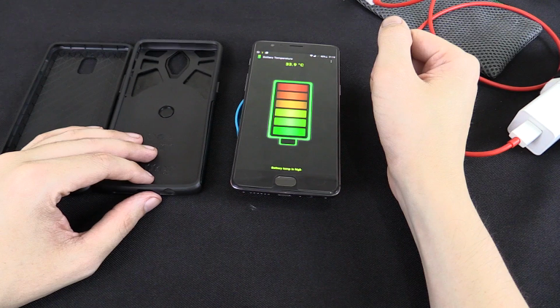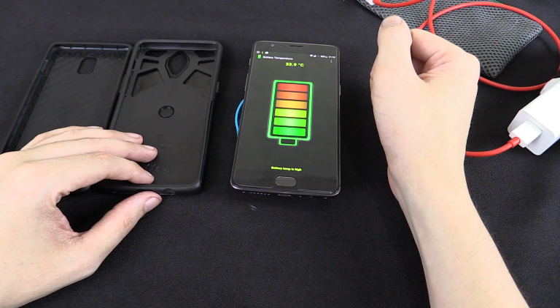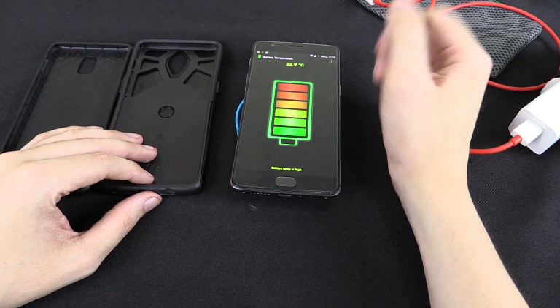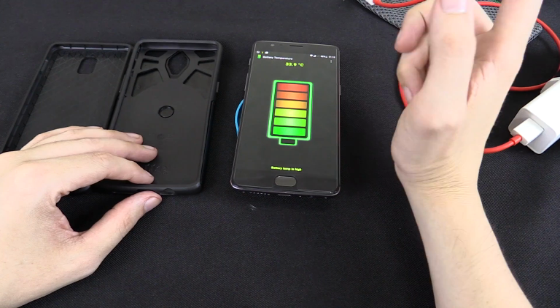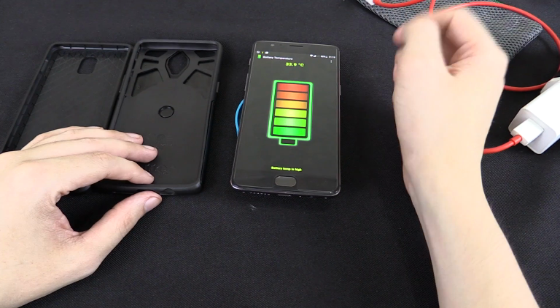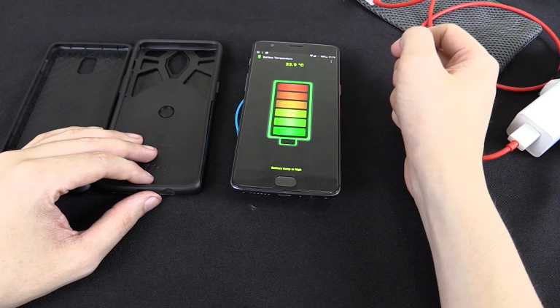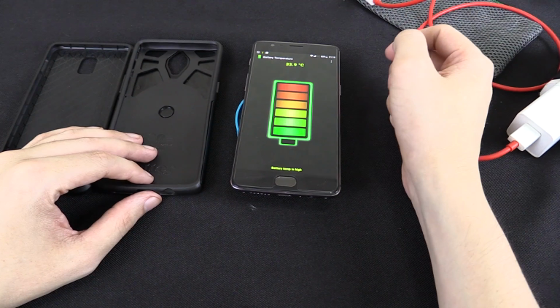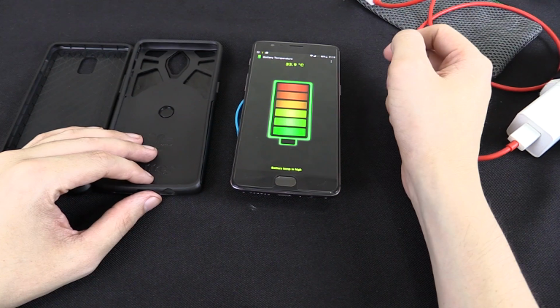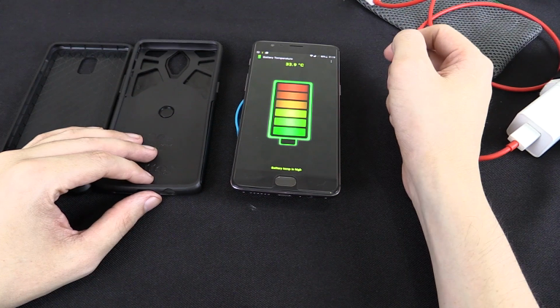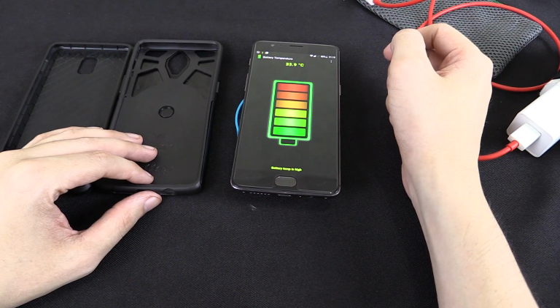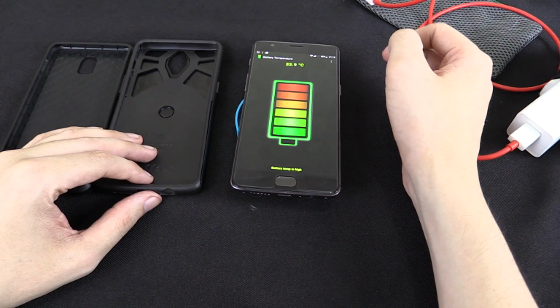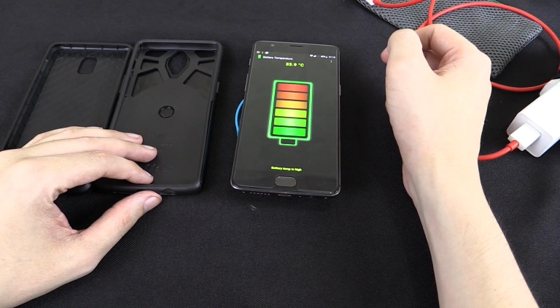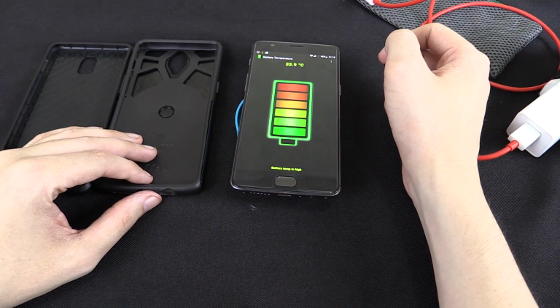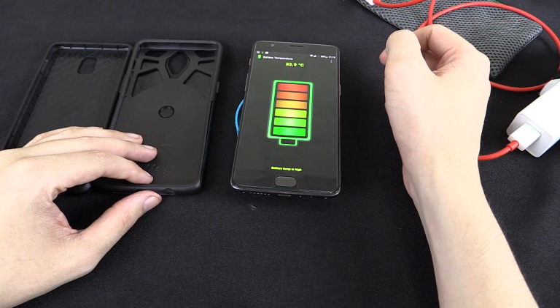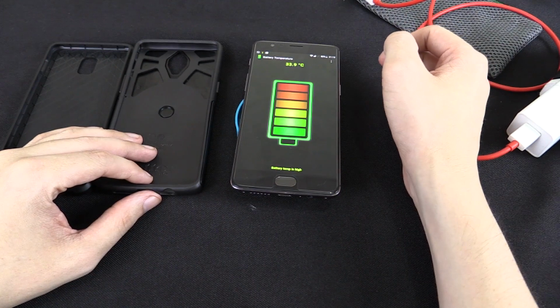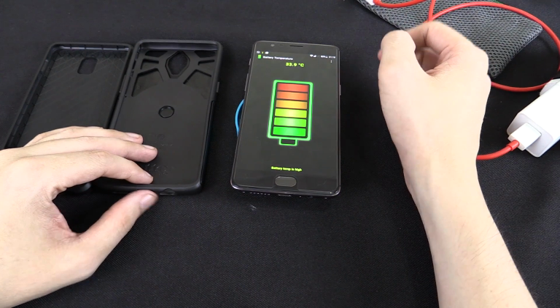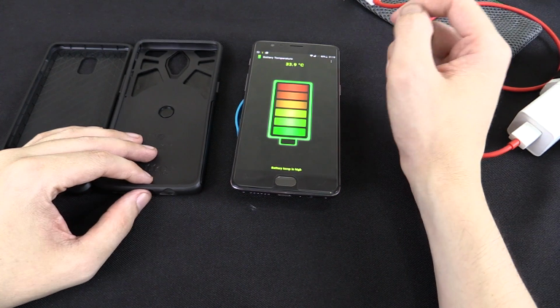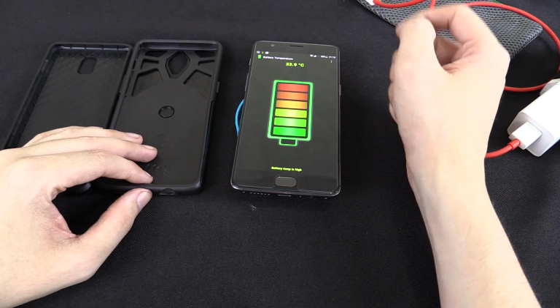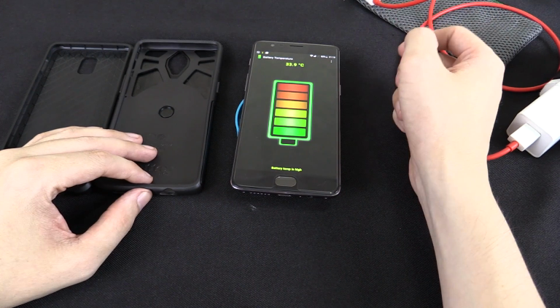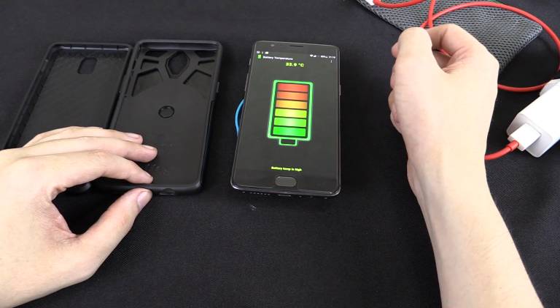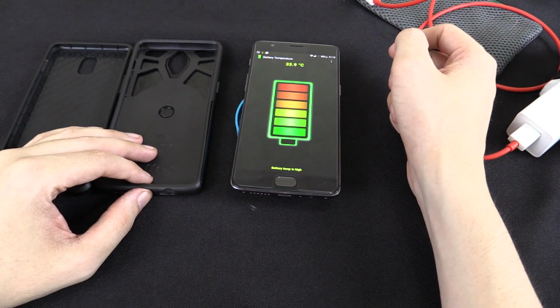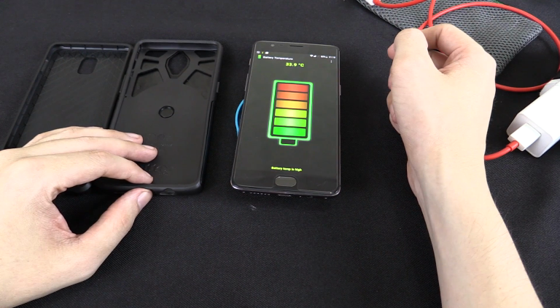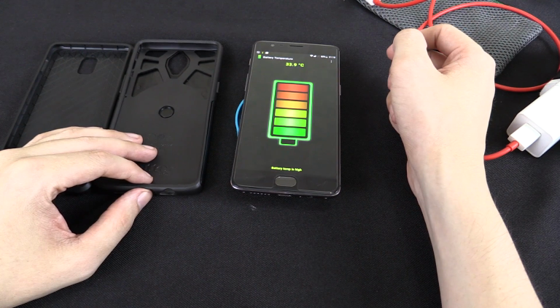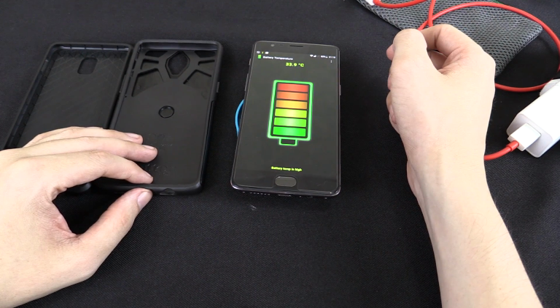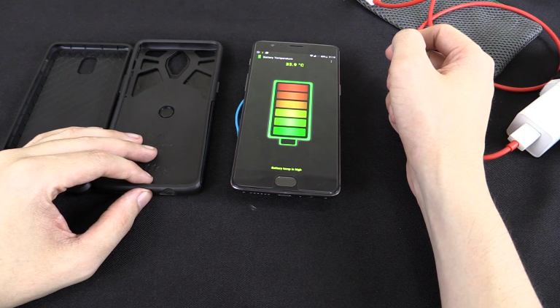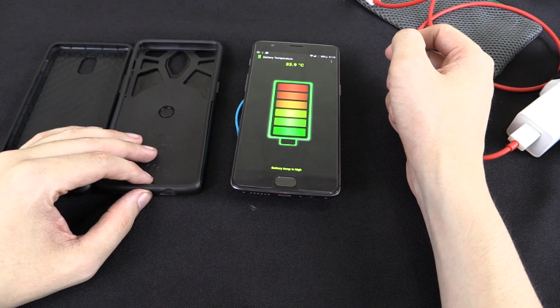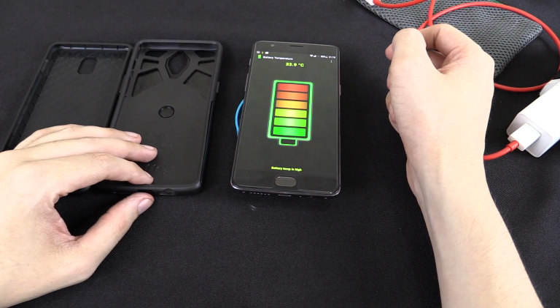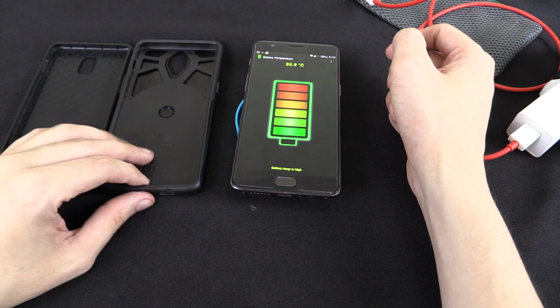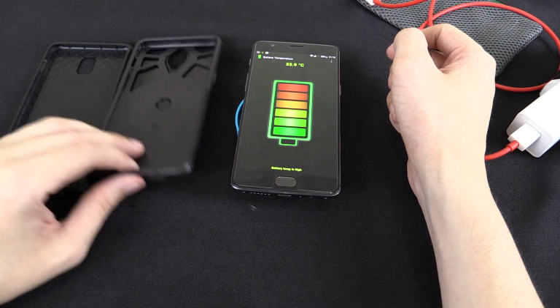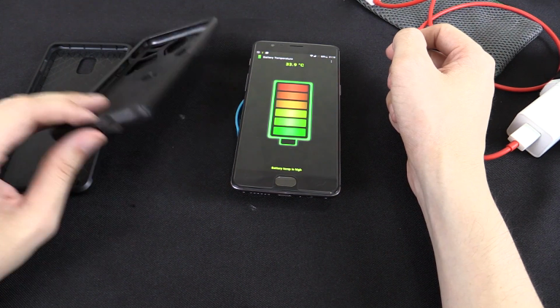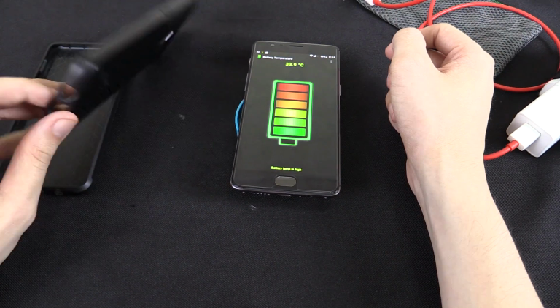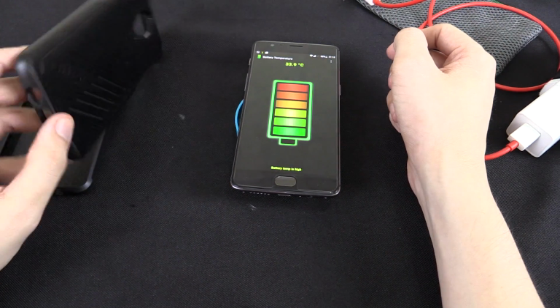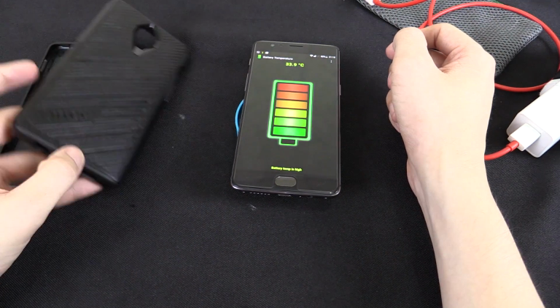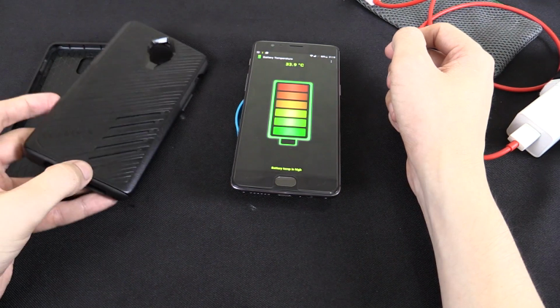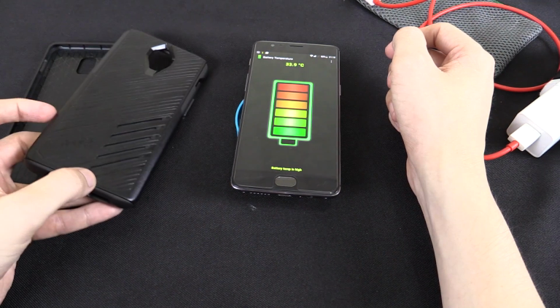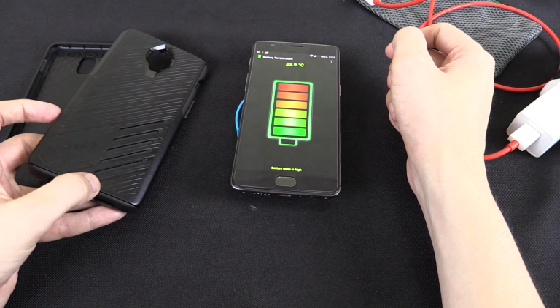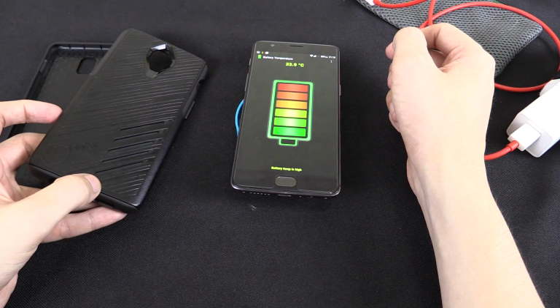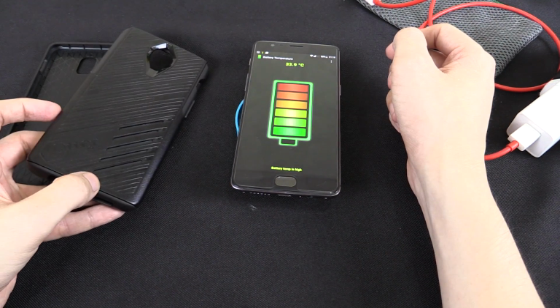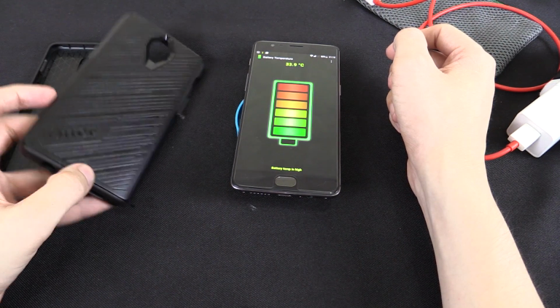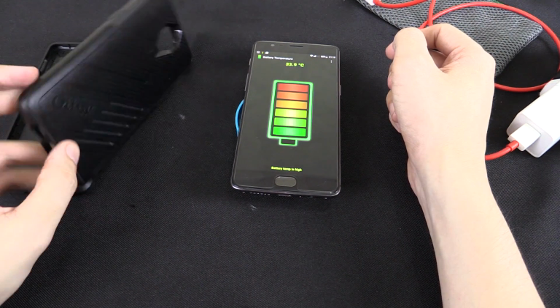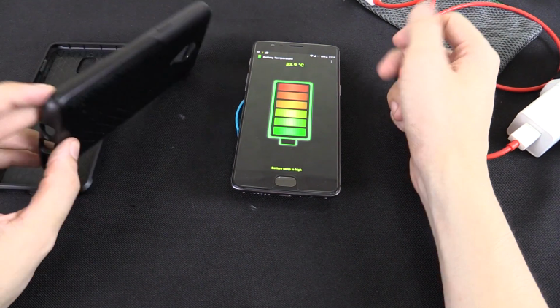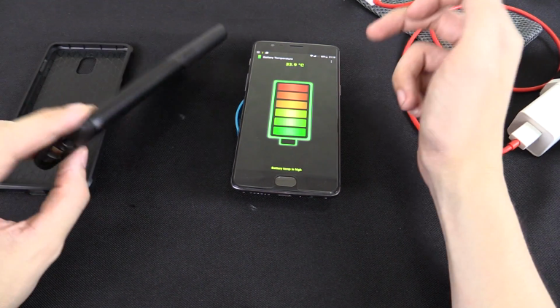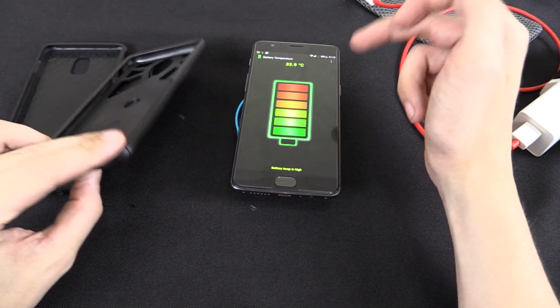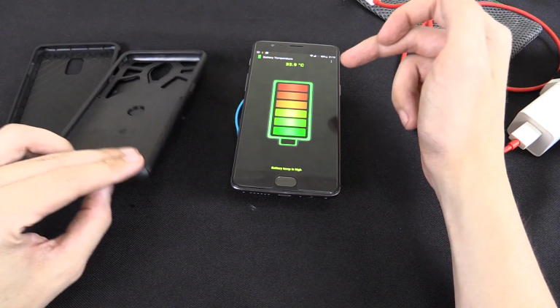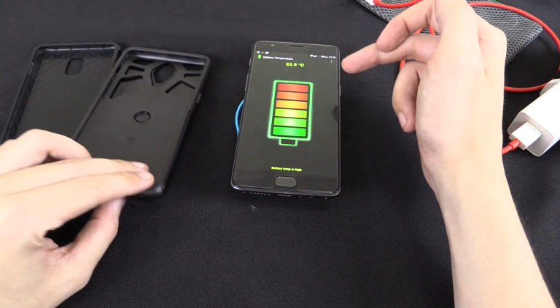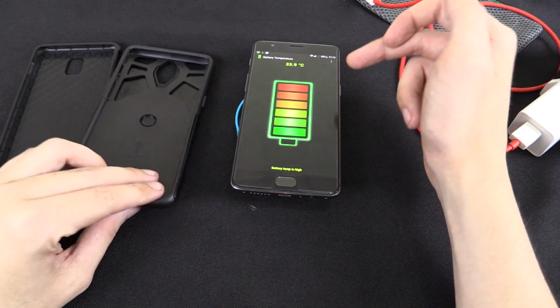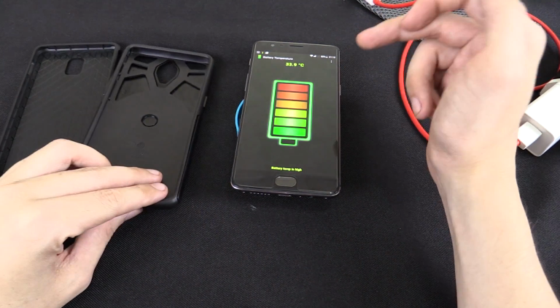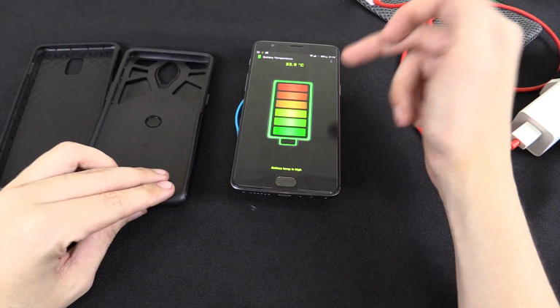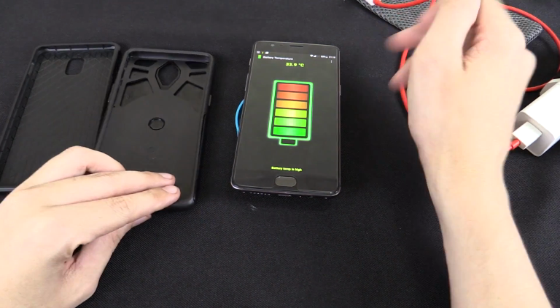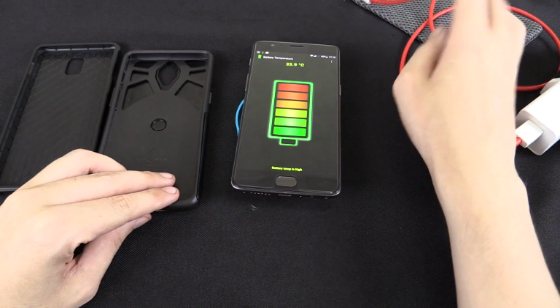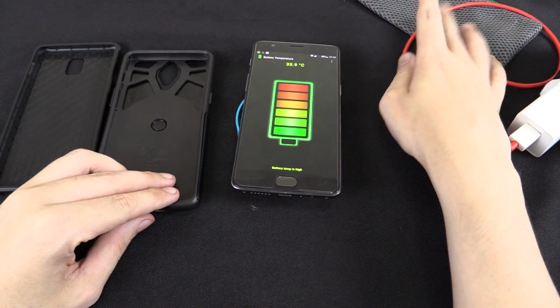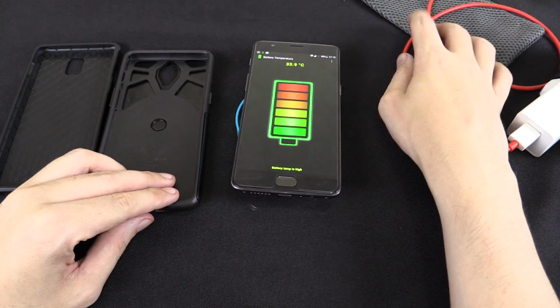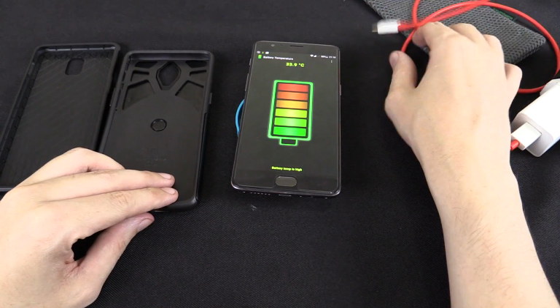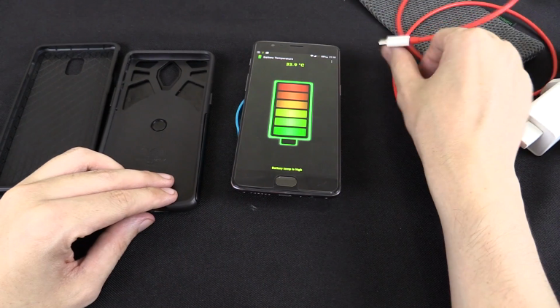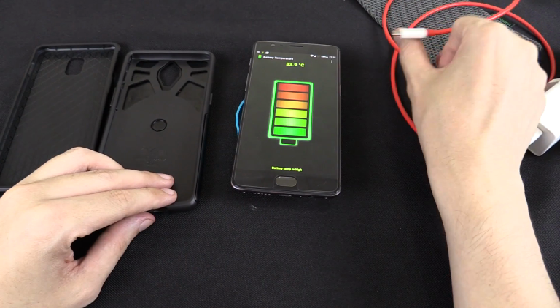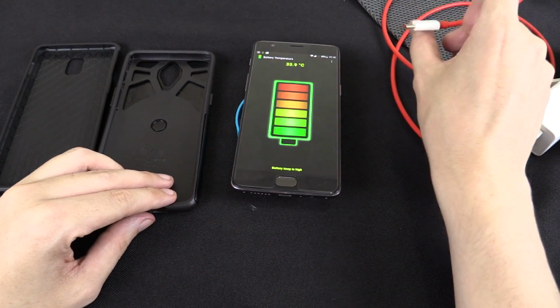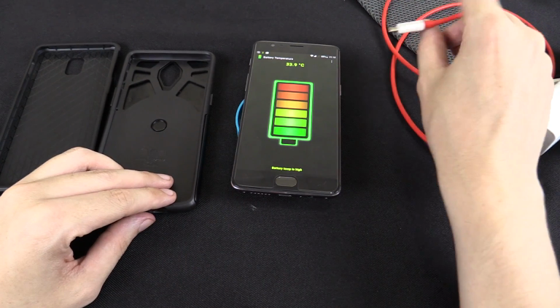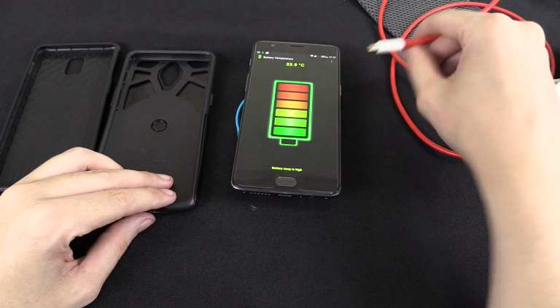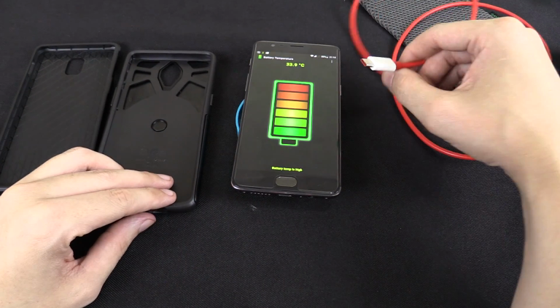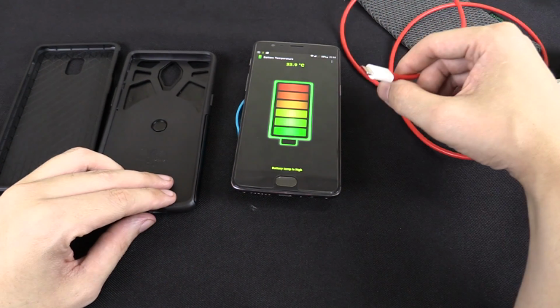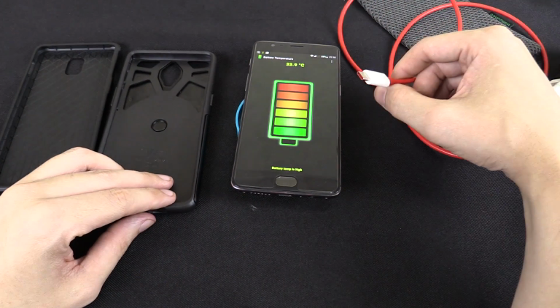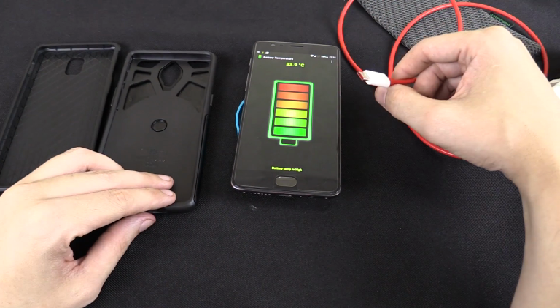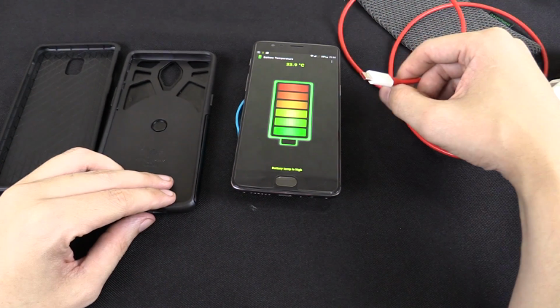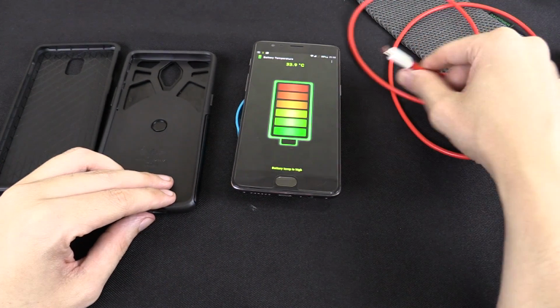Hi everyone. Recently I had a question: does using a case make your phone hotter while it's being charged?